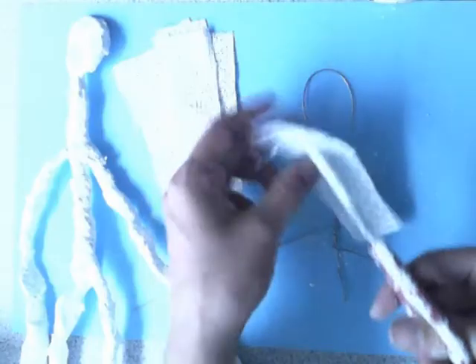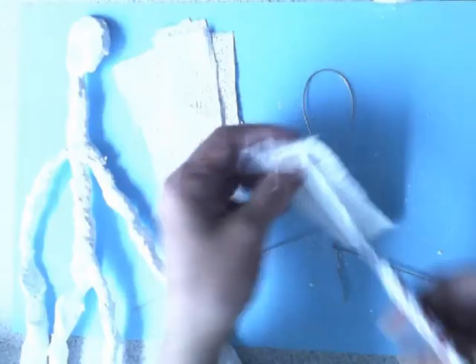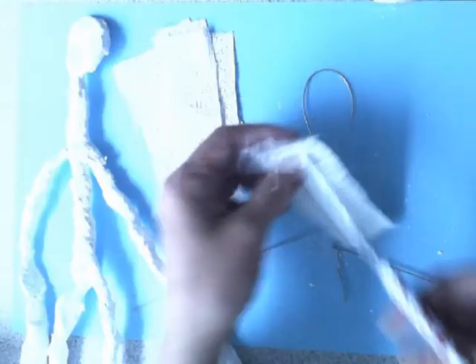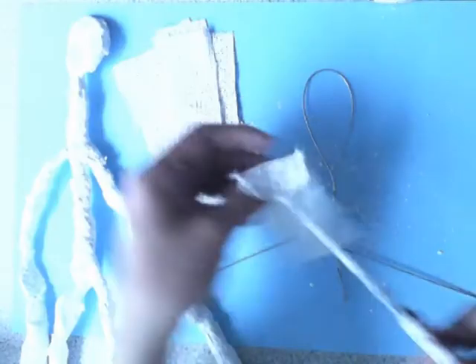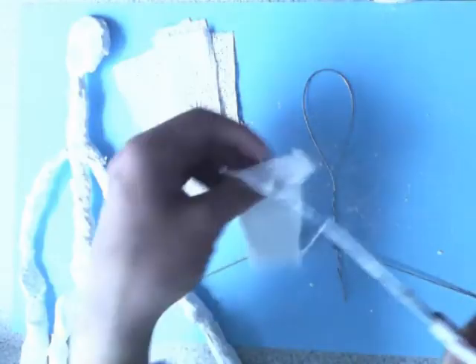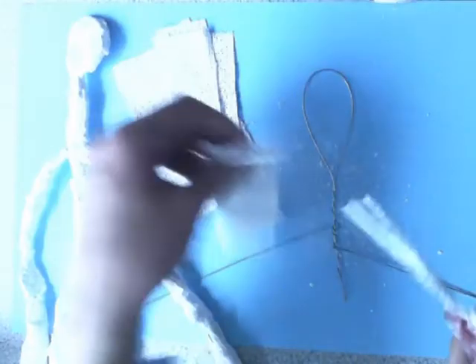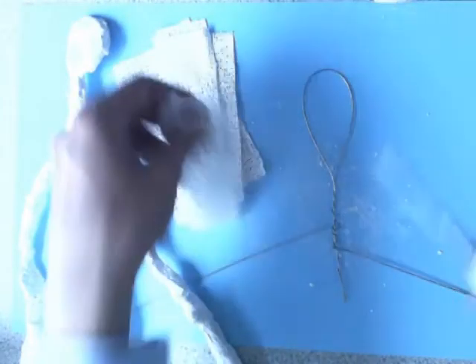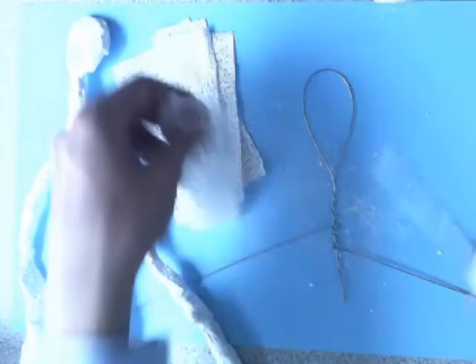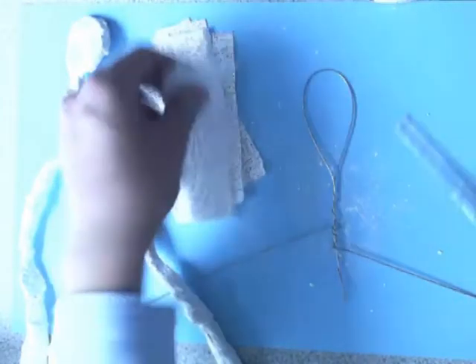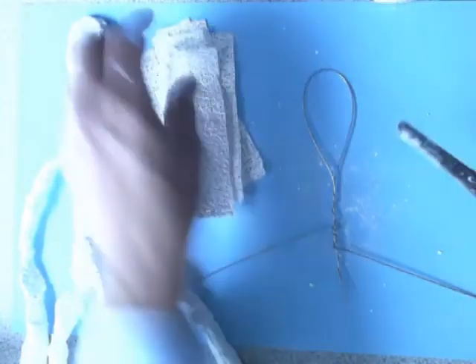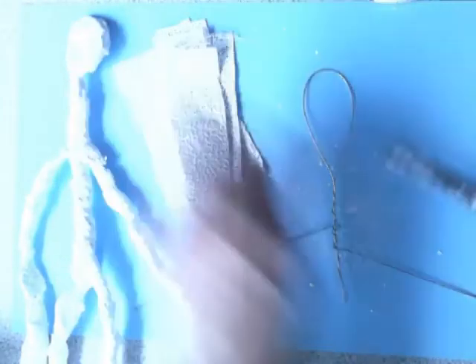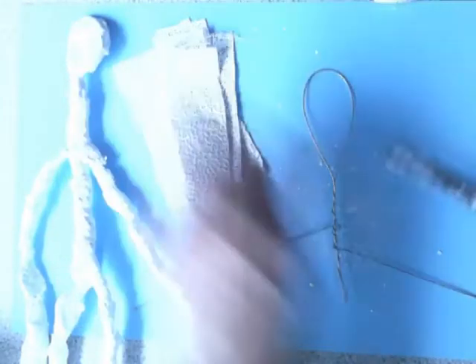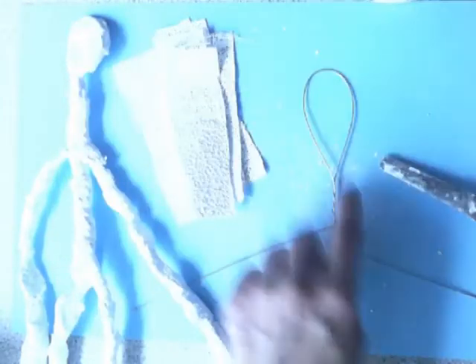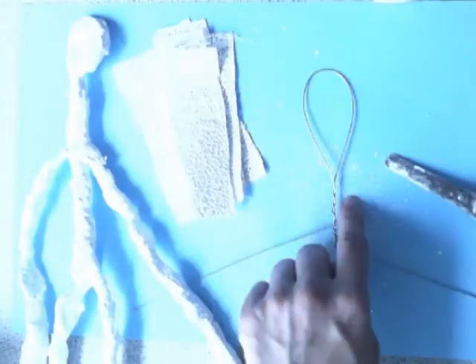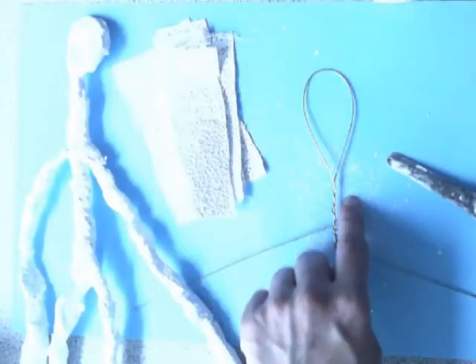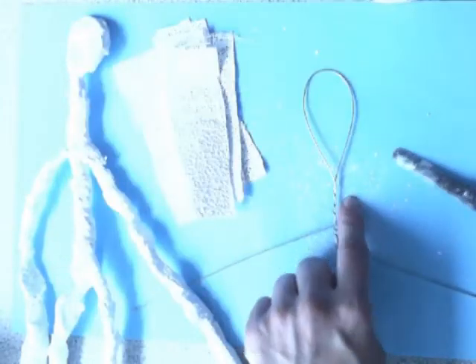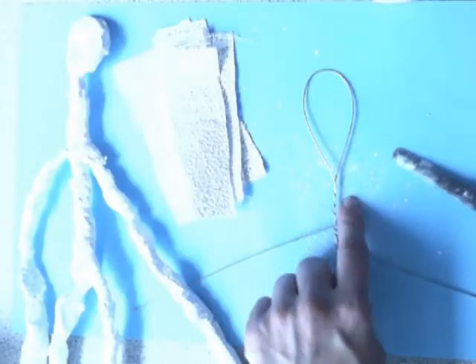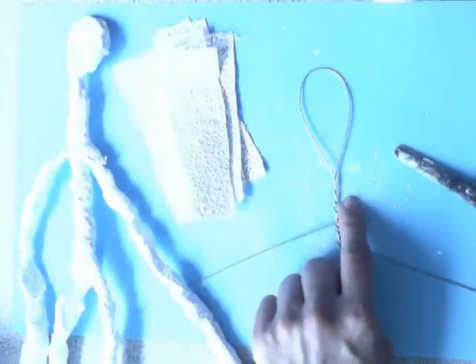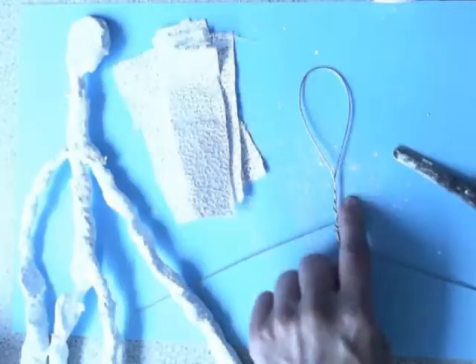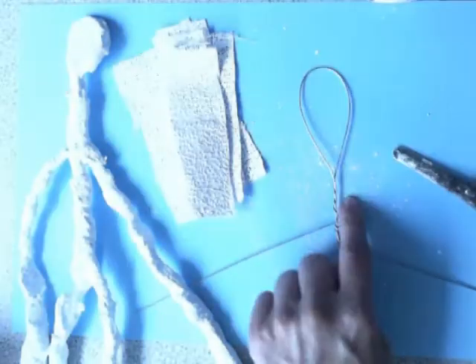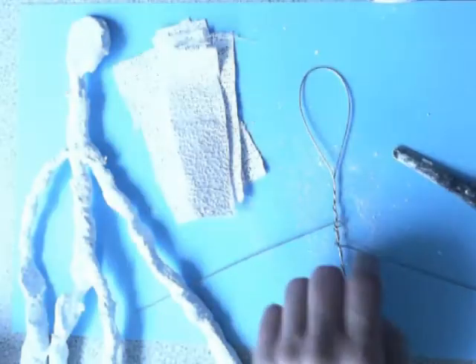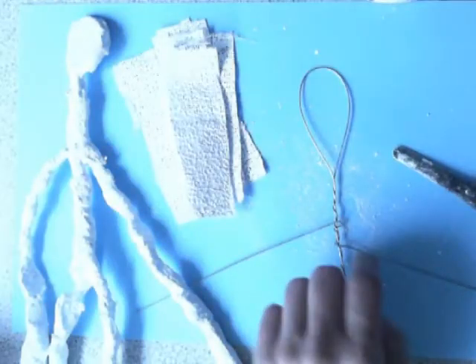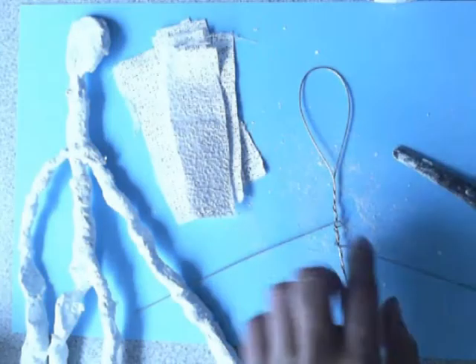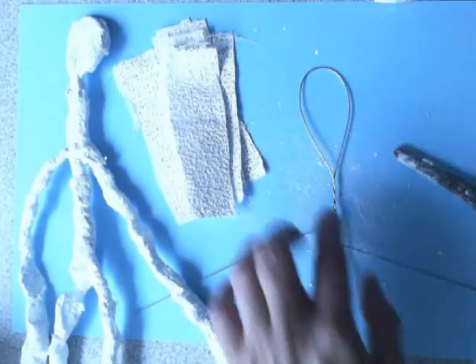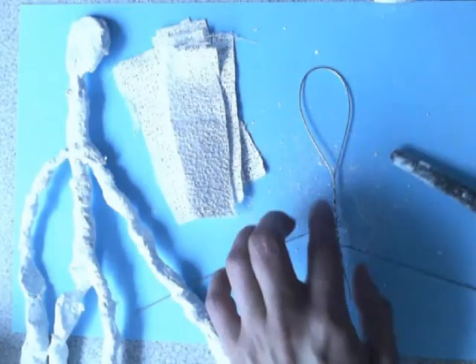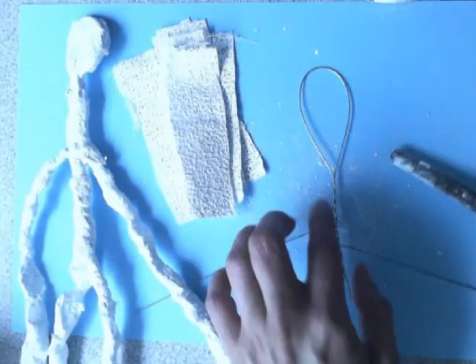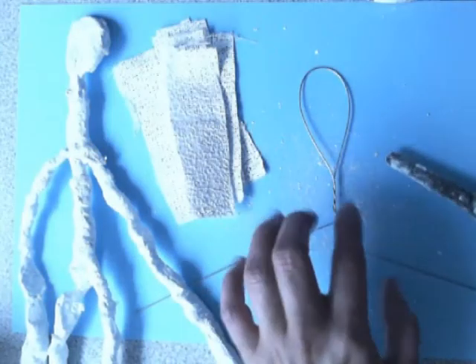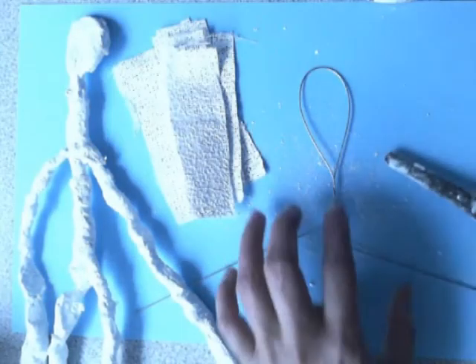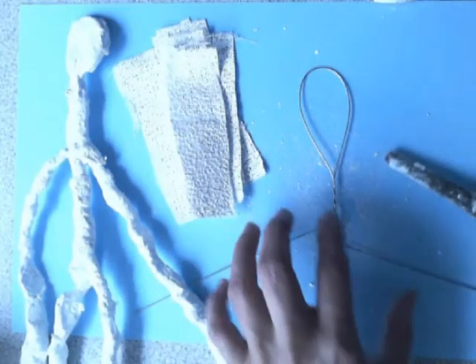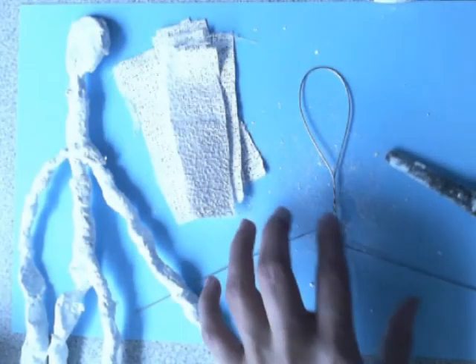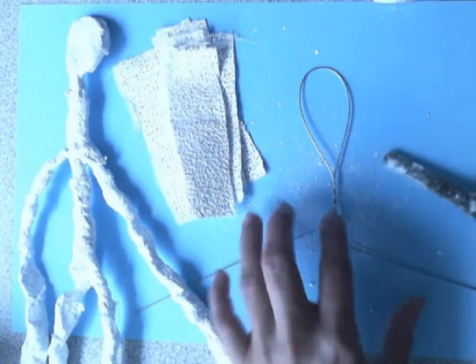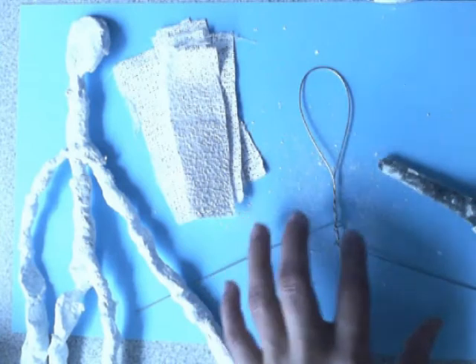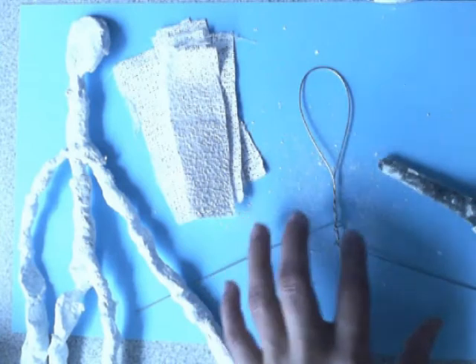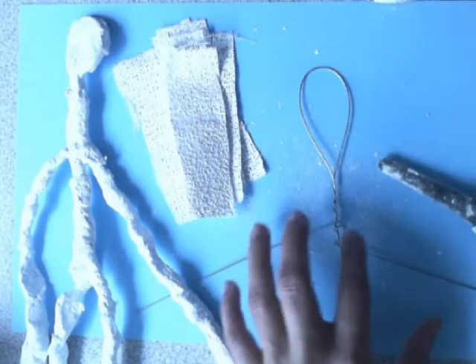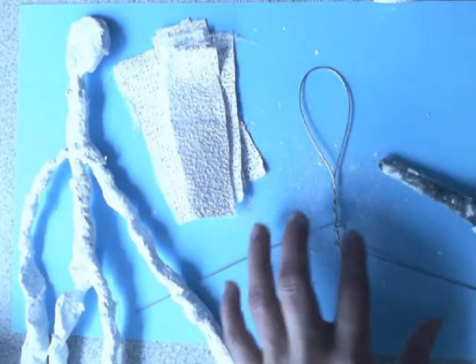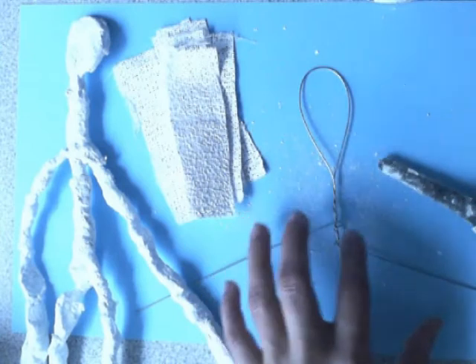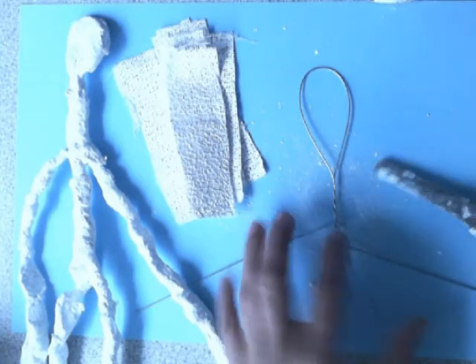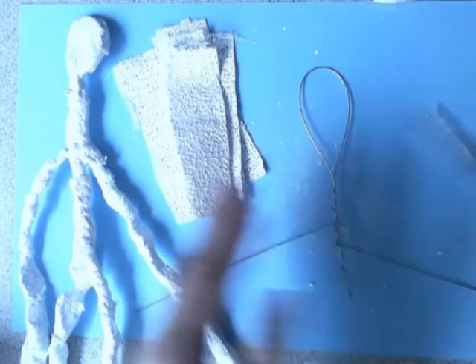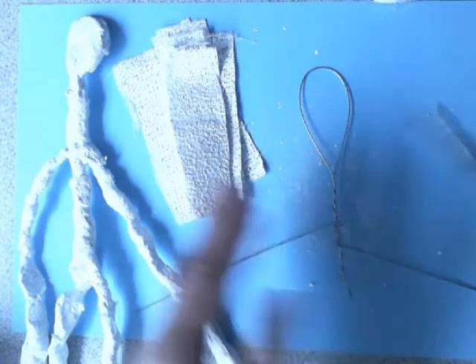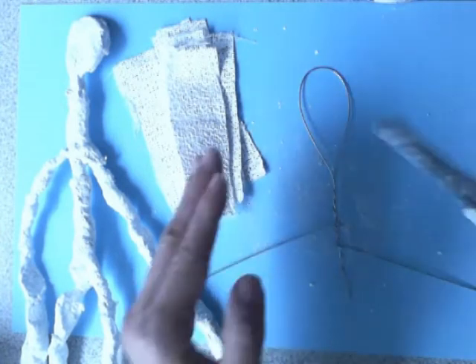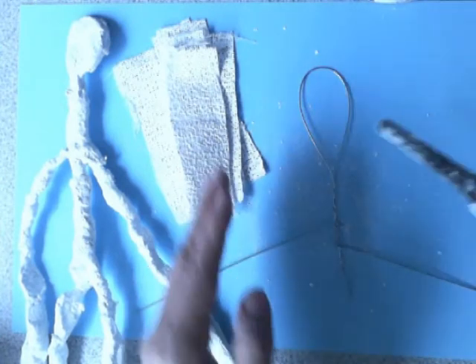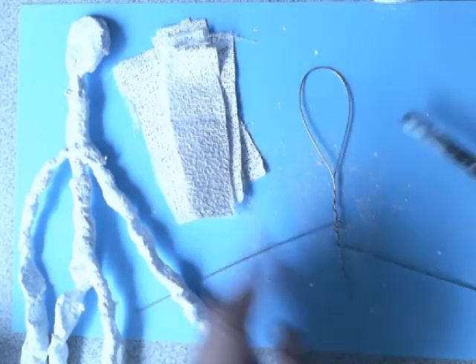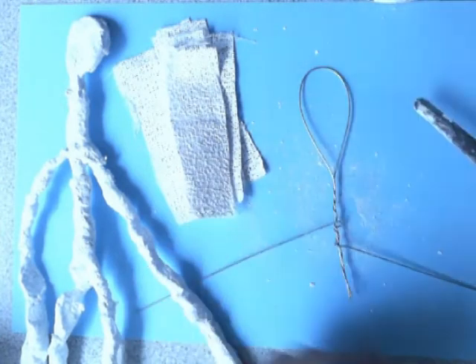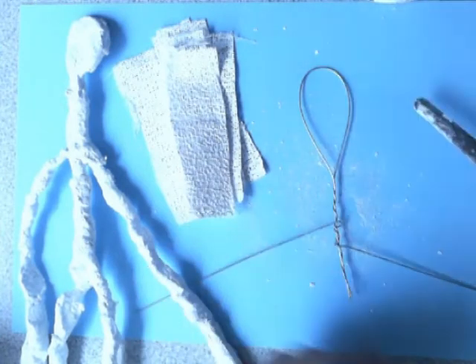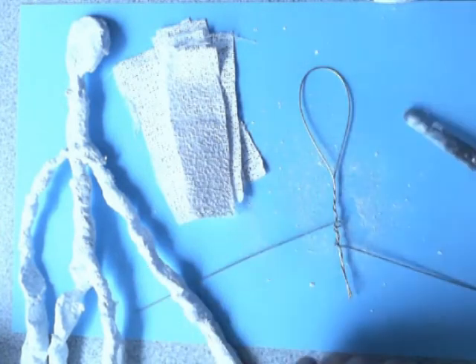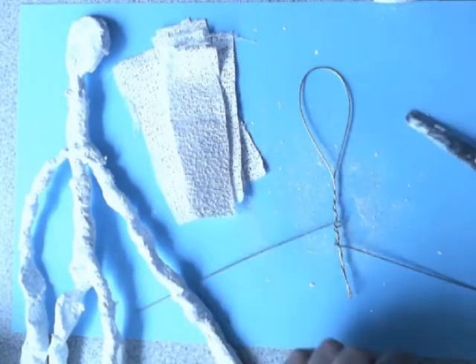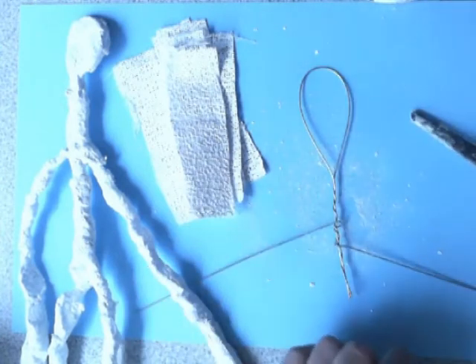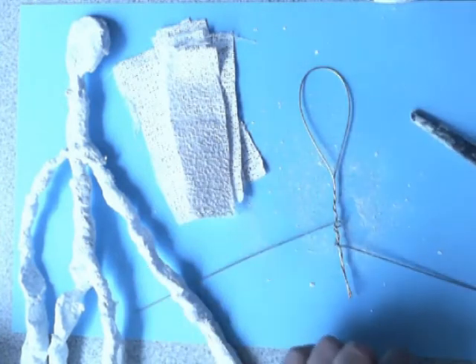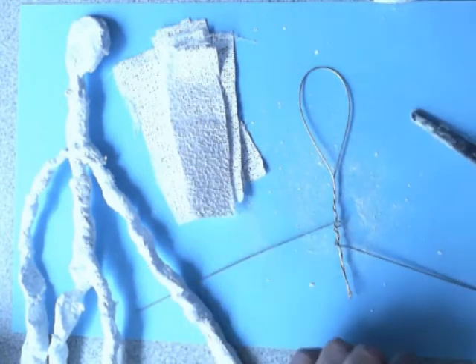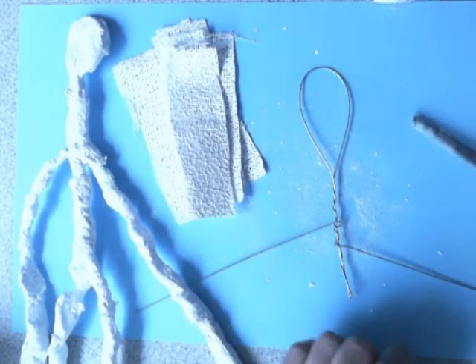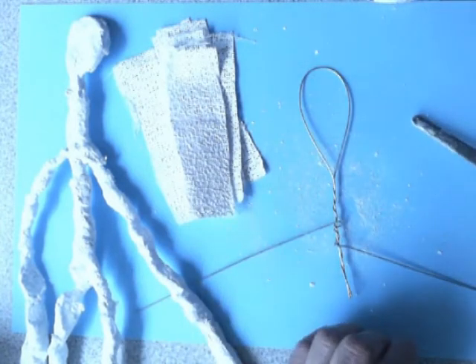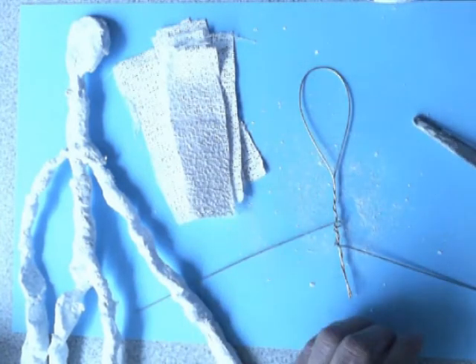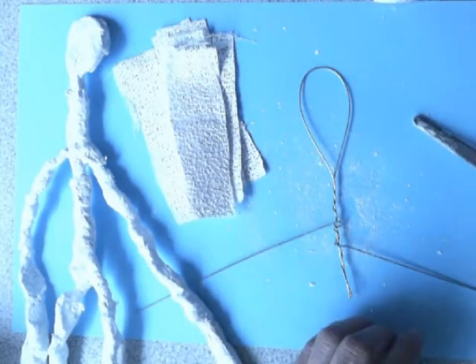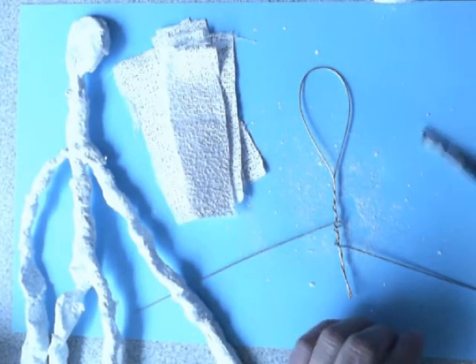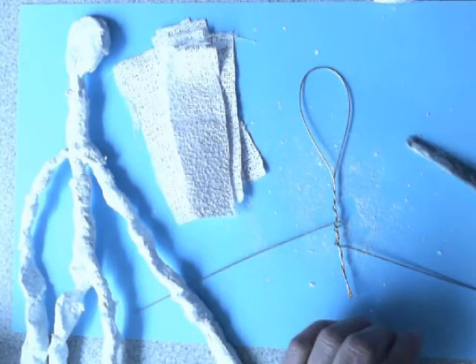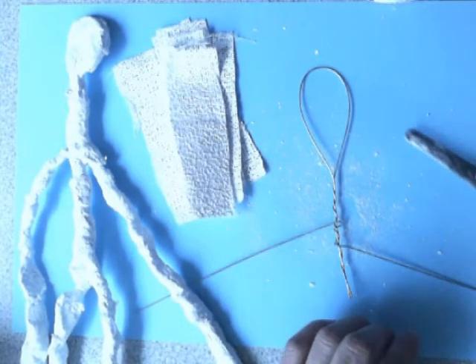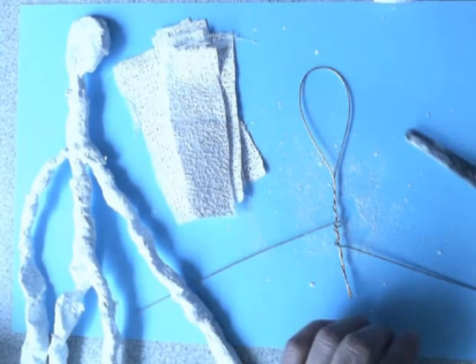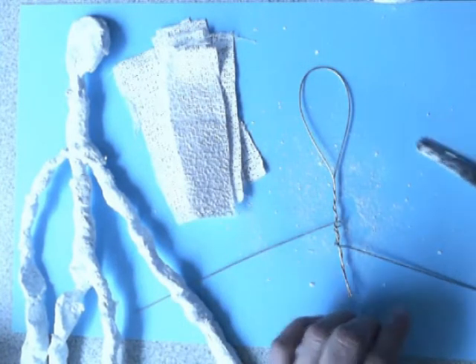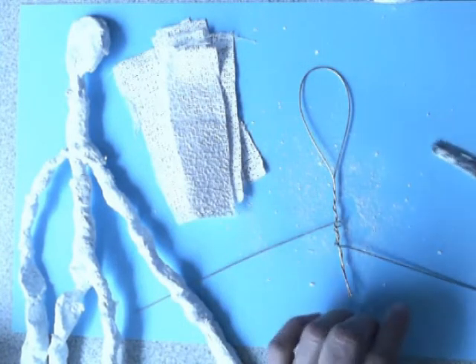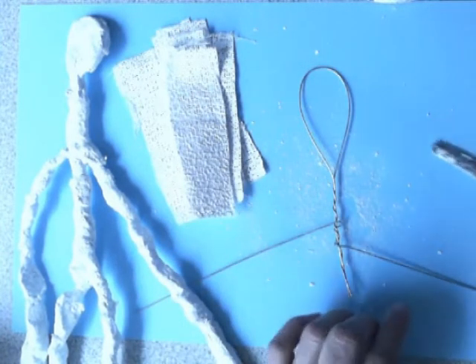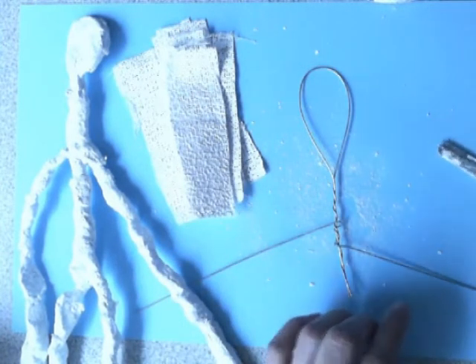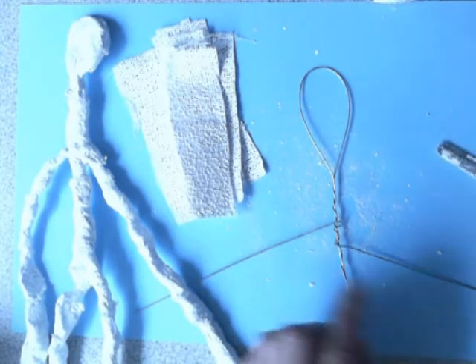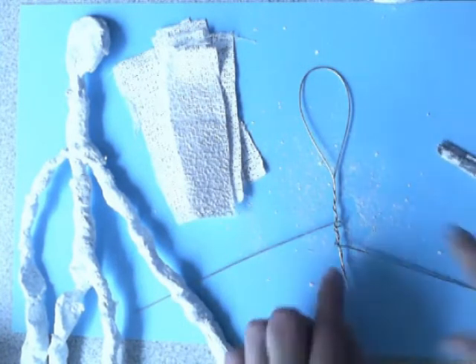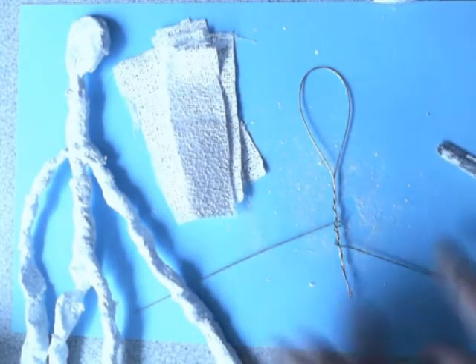It does get quite dusty, so try to keep all of this on your paper so that you can put it in the bin later.